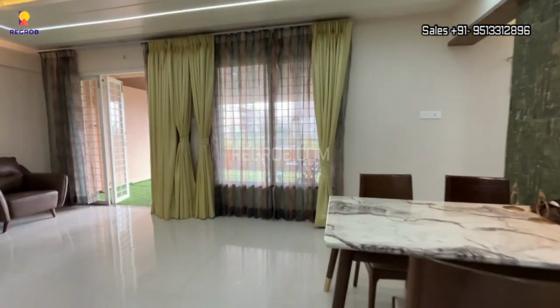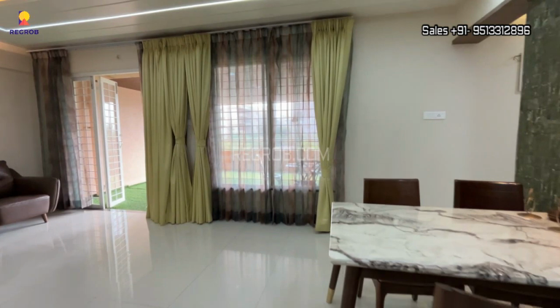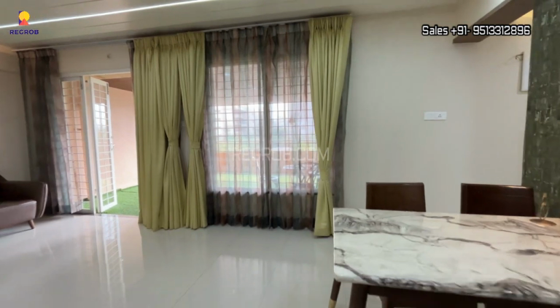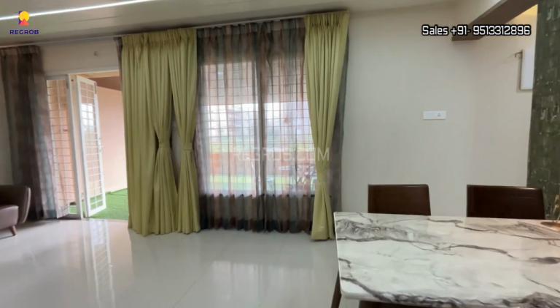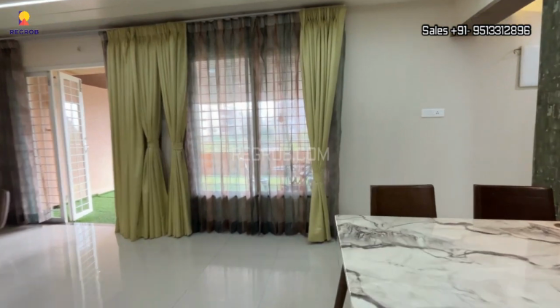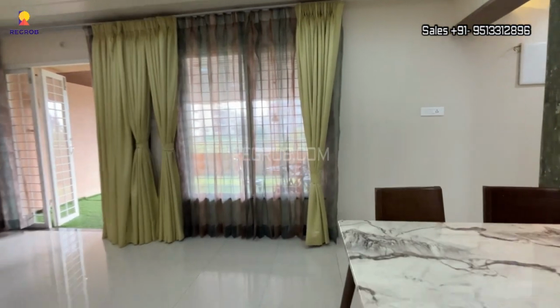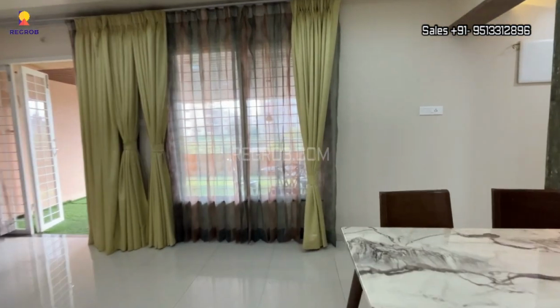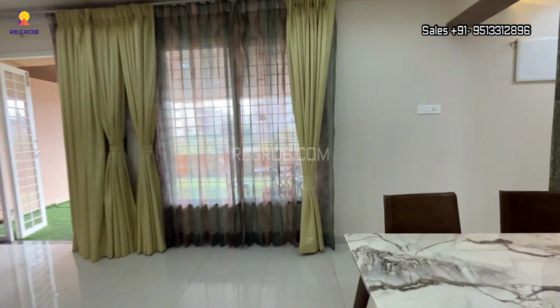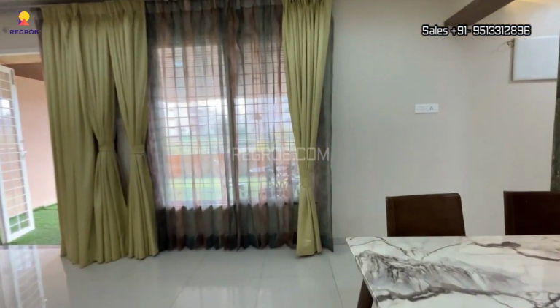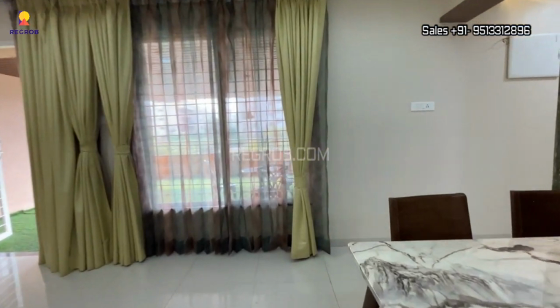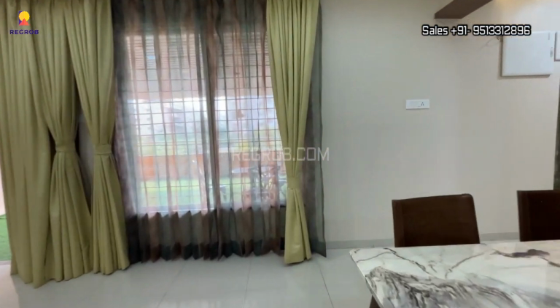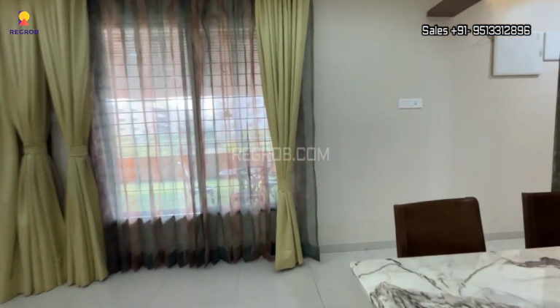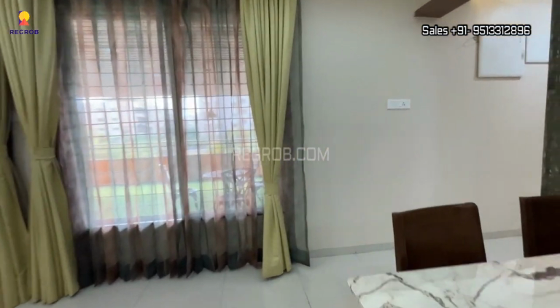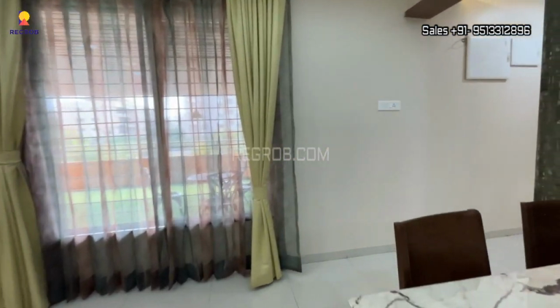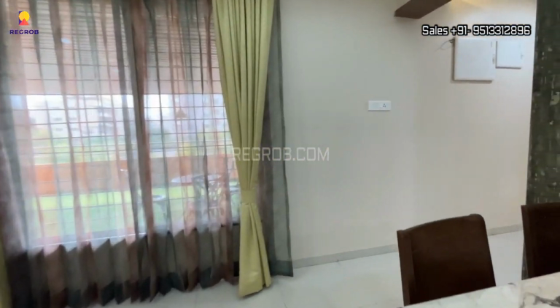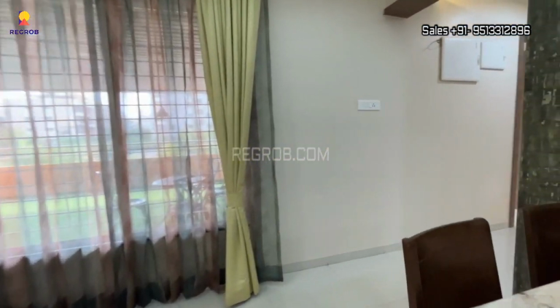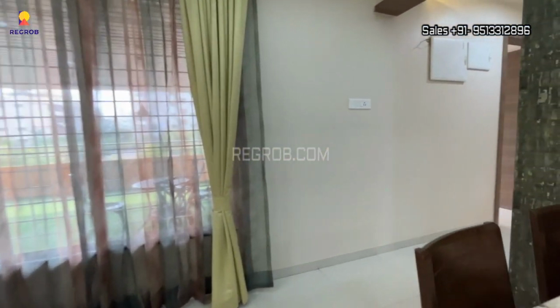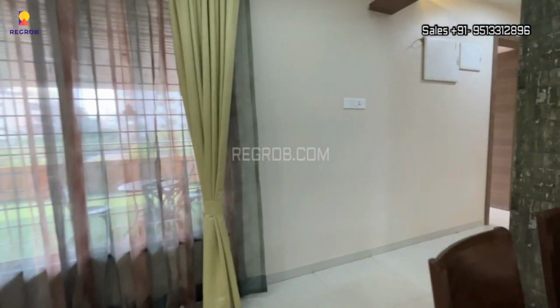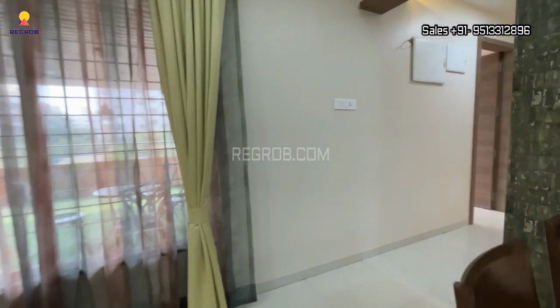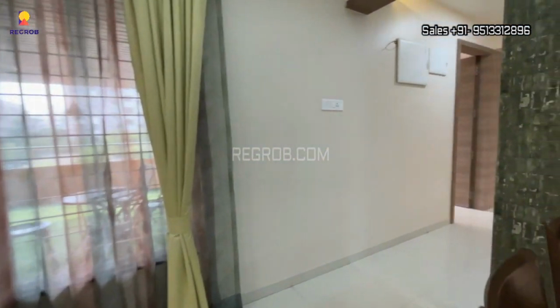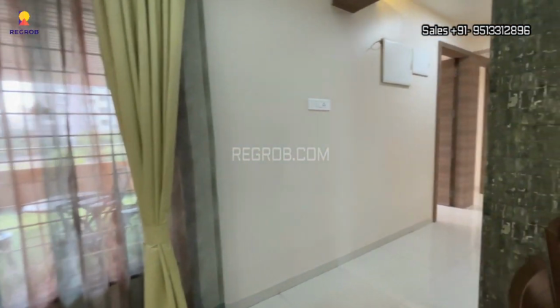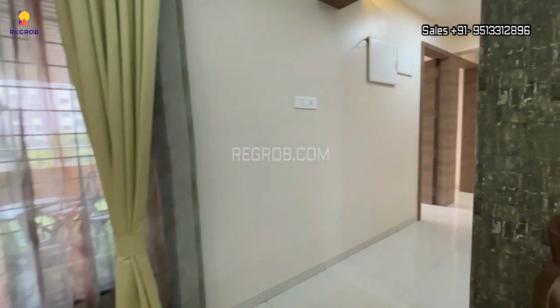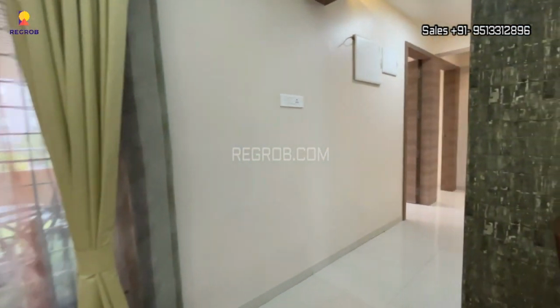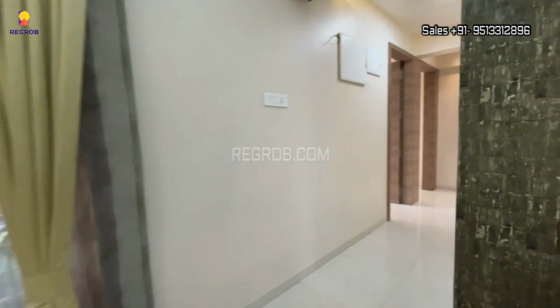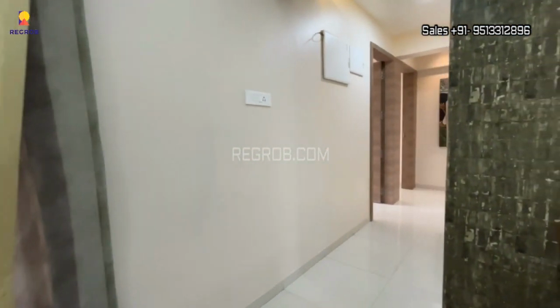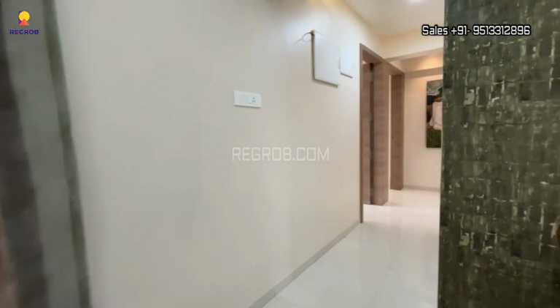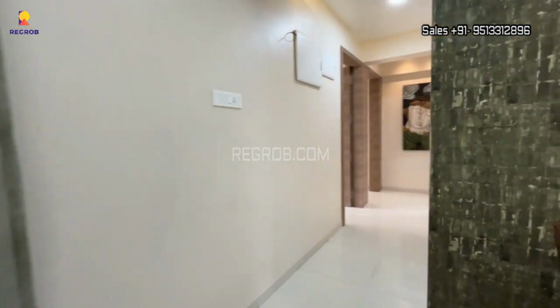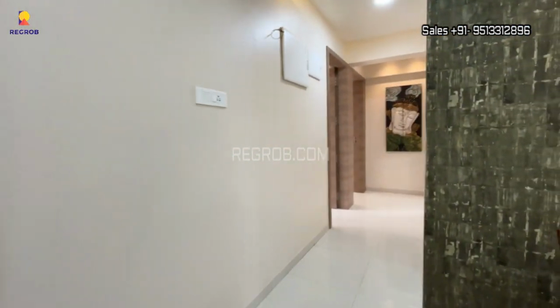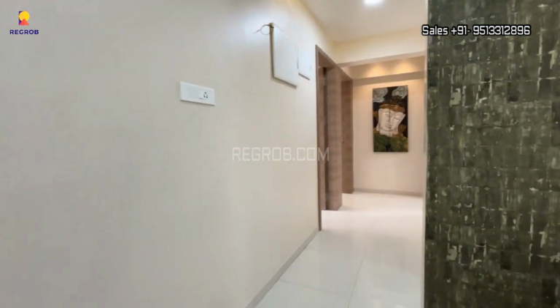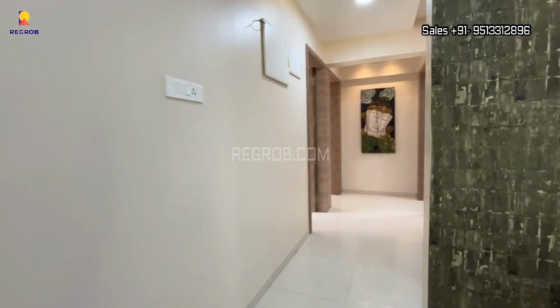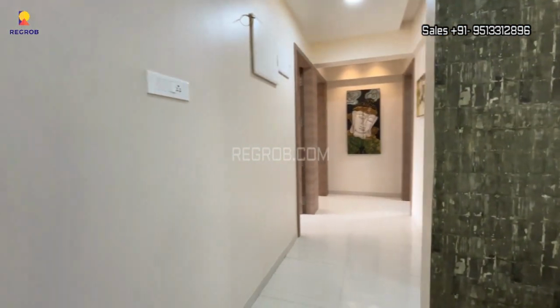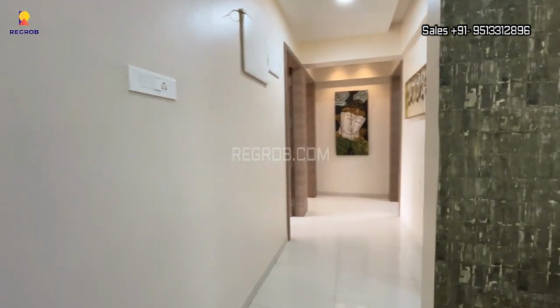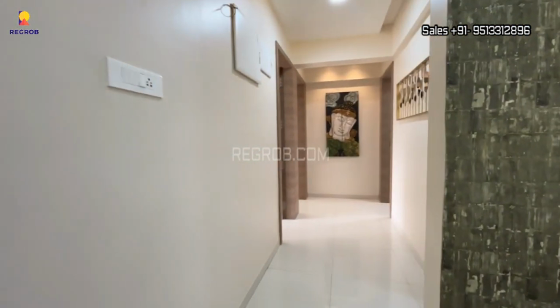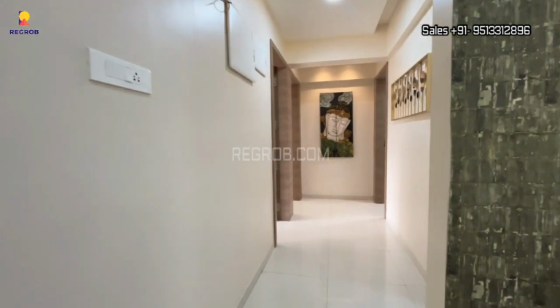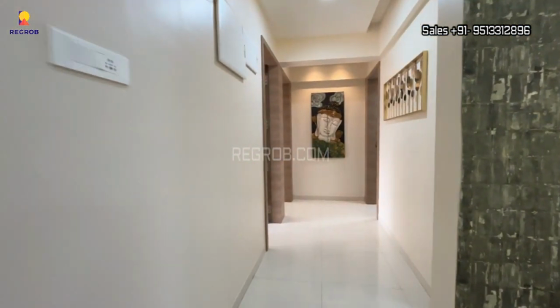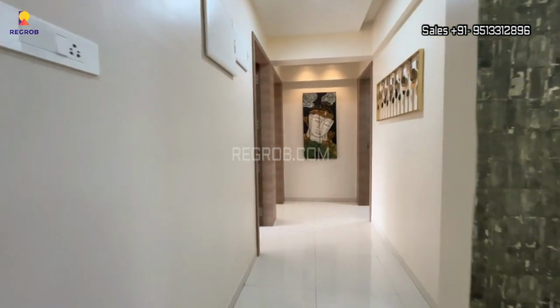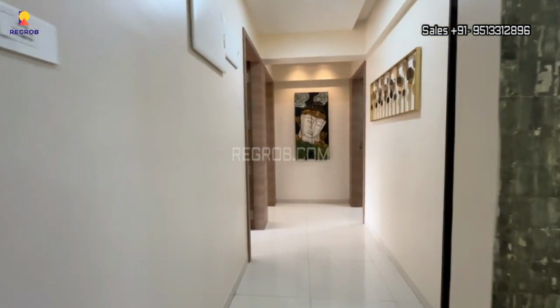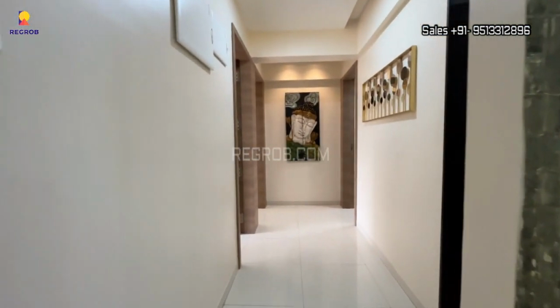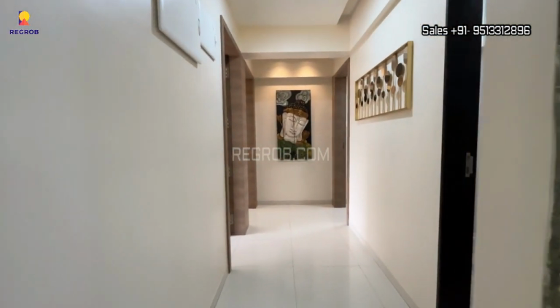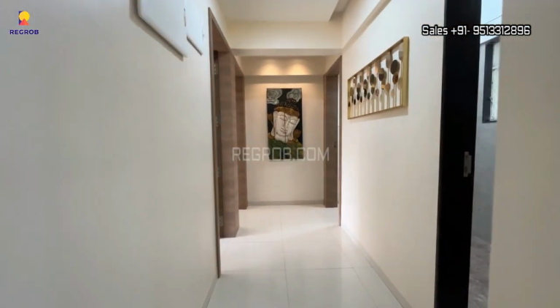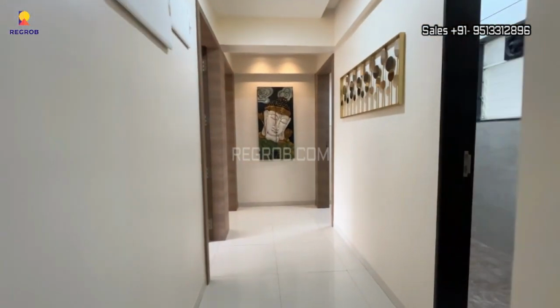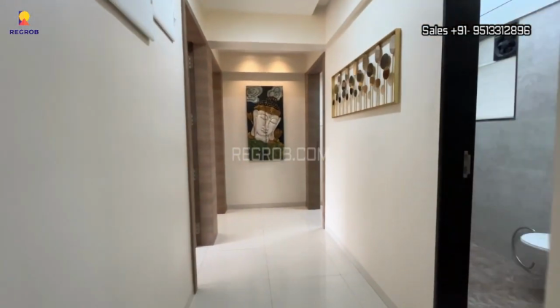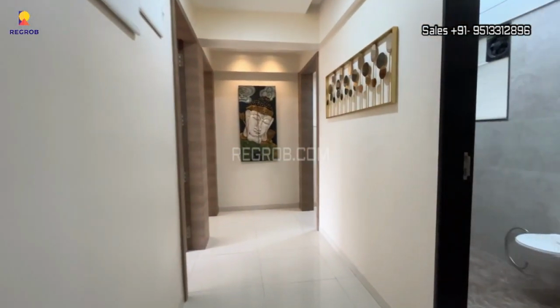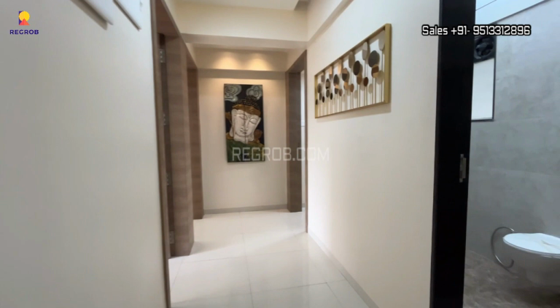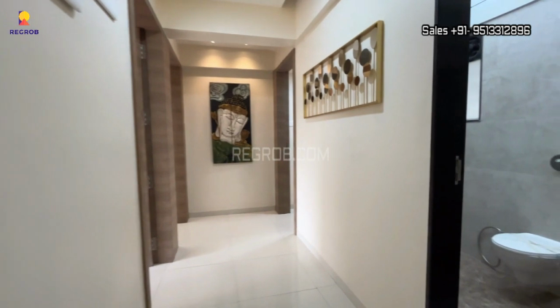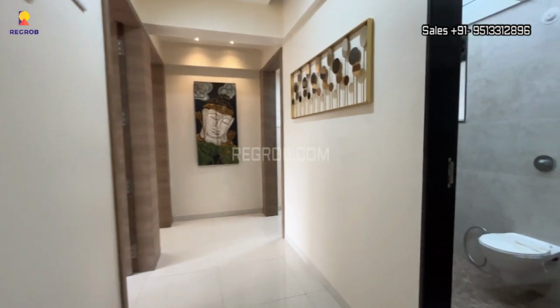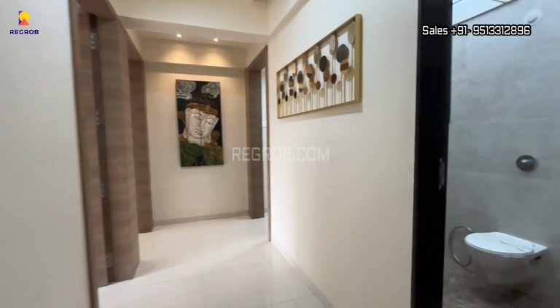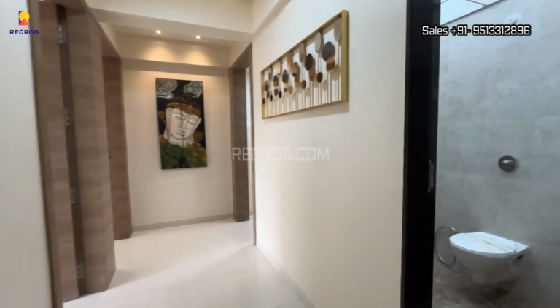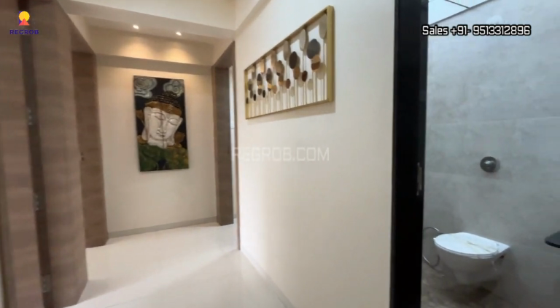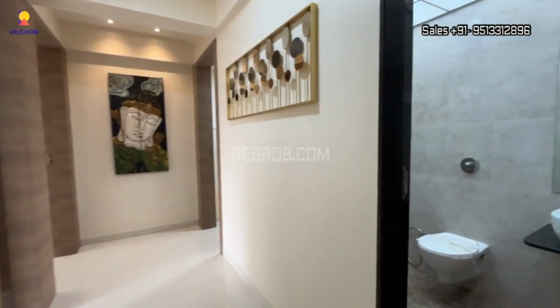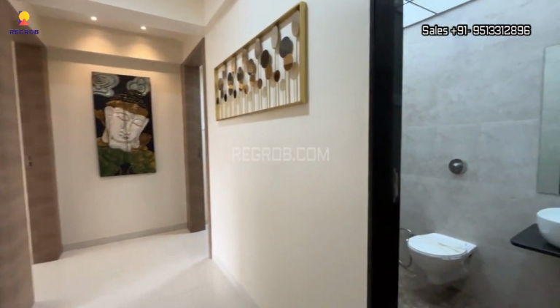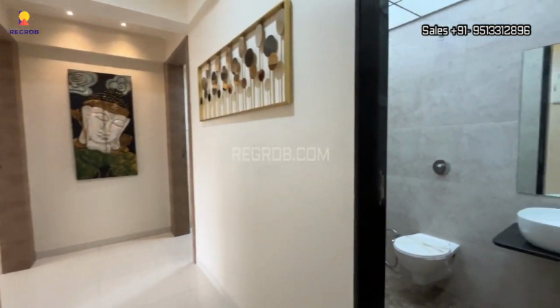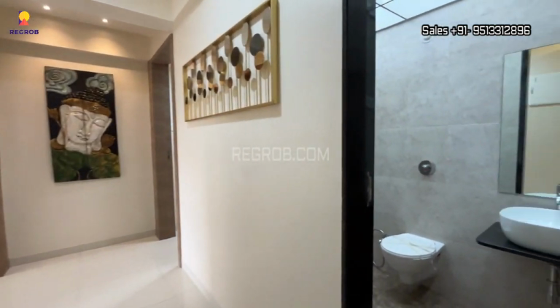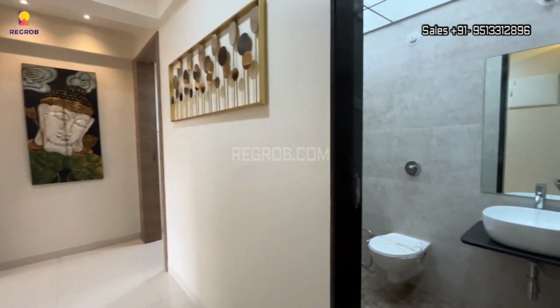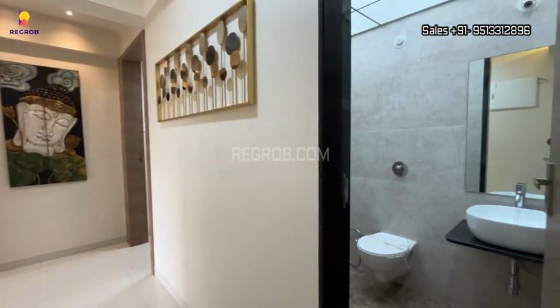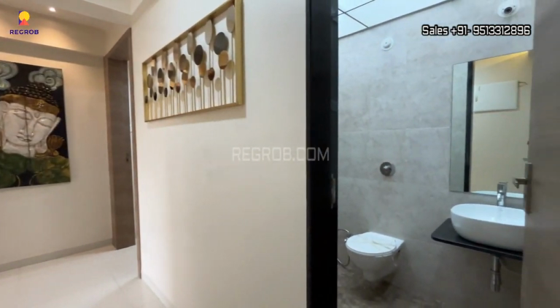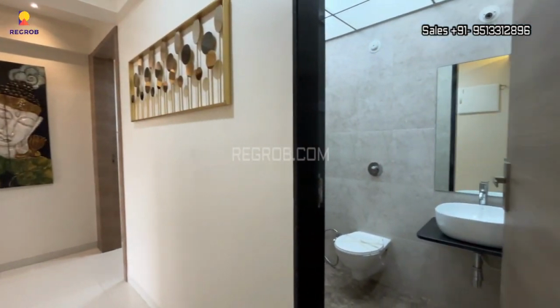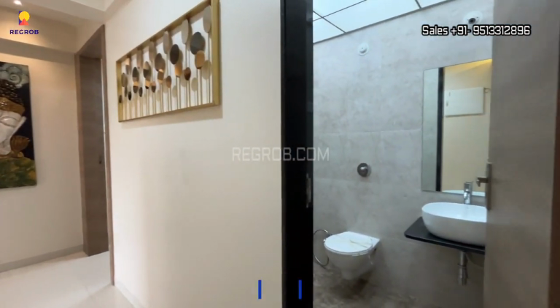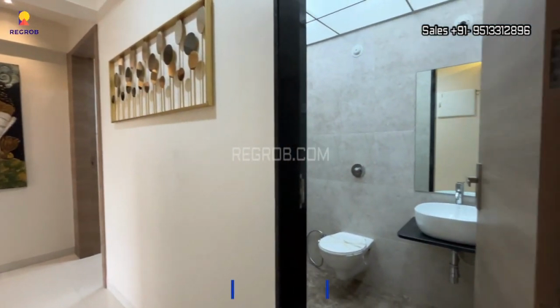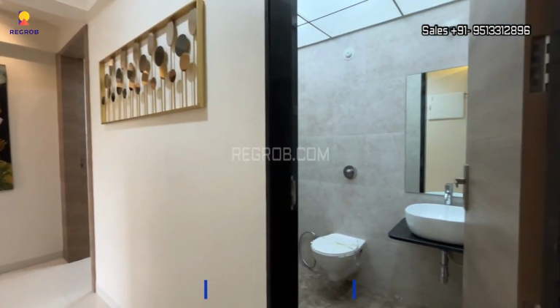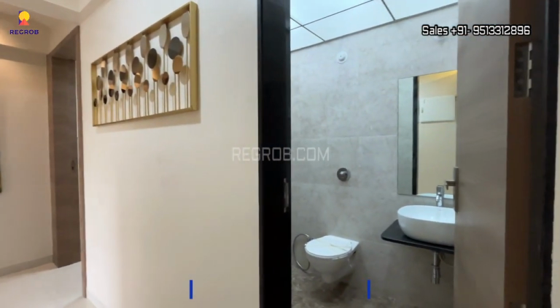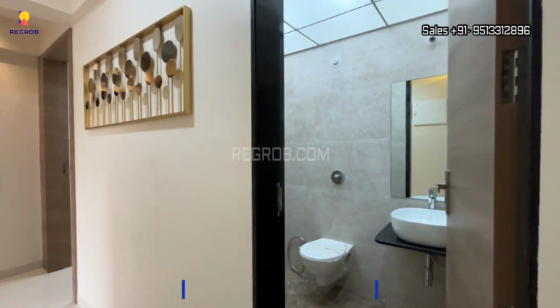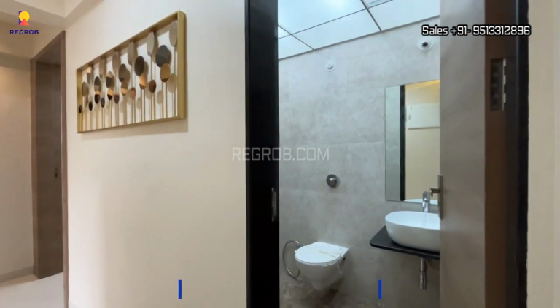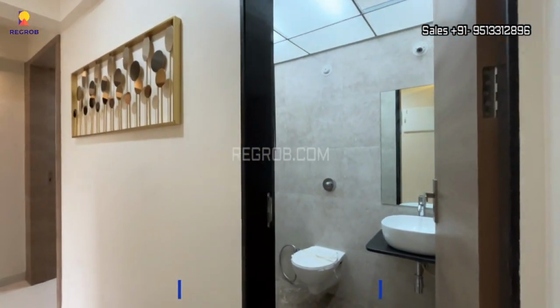So now let's move forward, and here we have a common washroom.